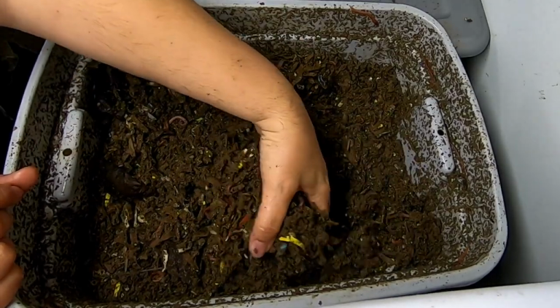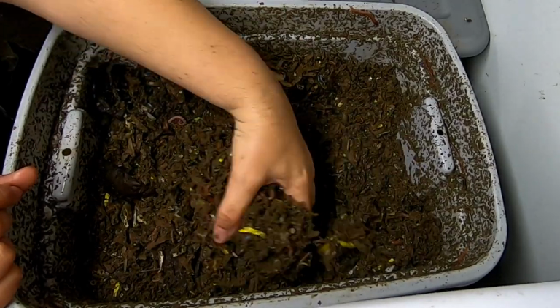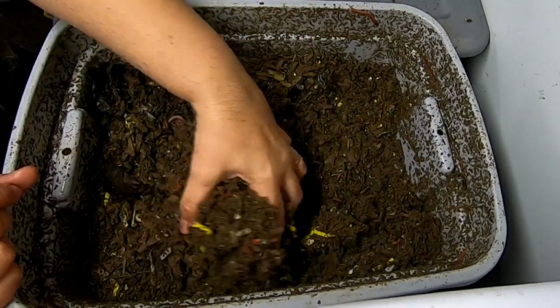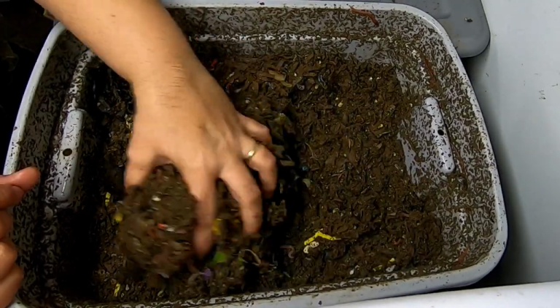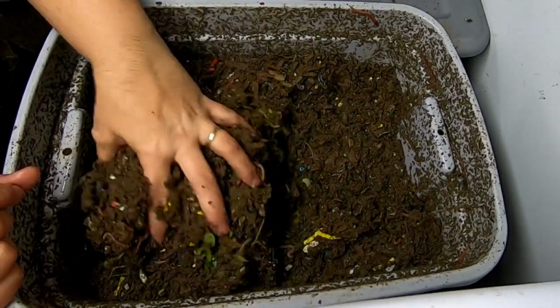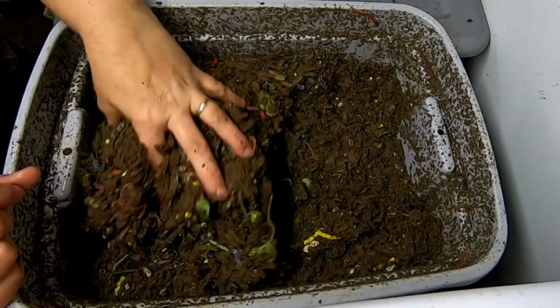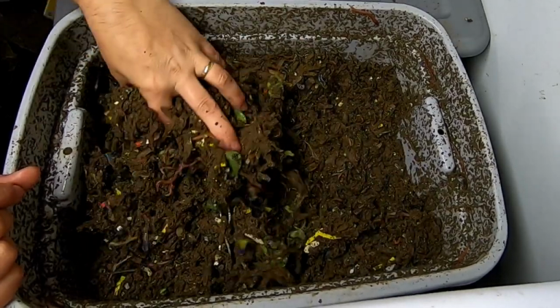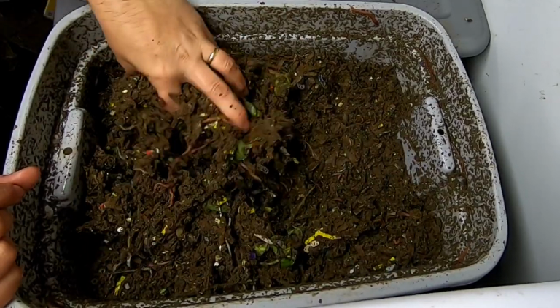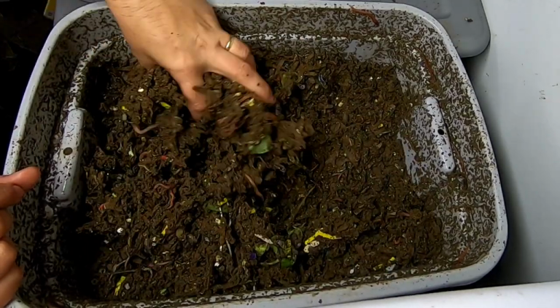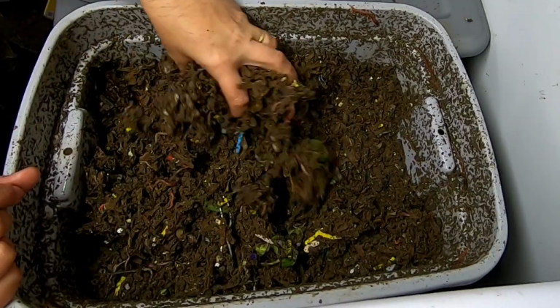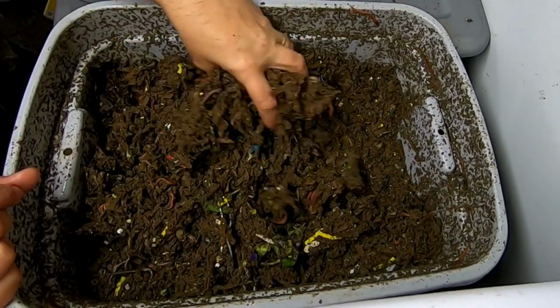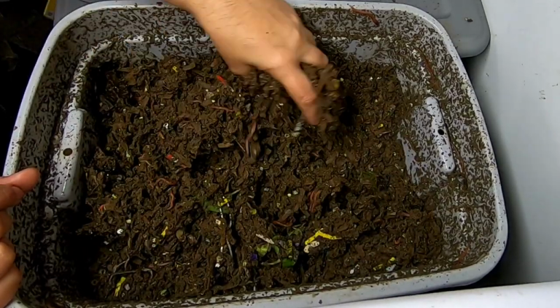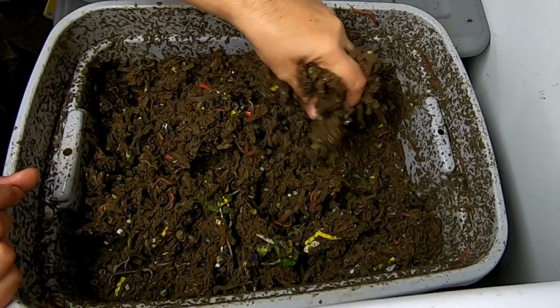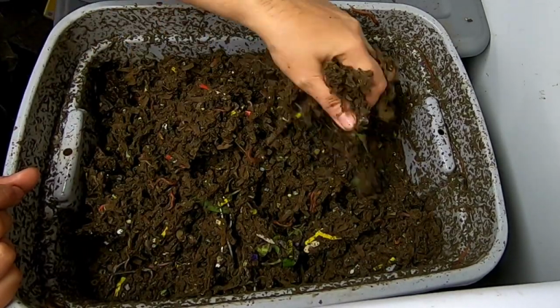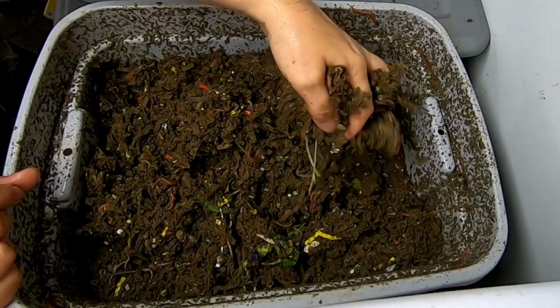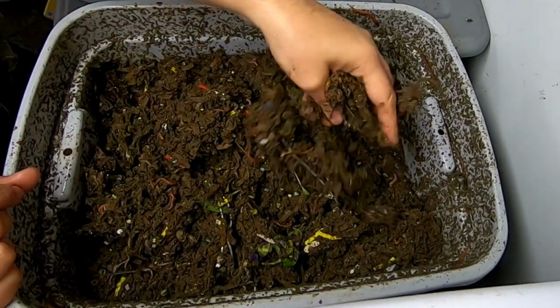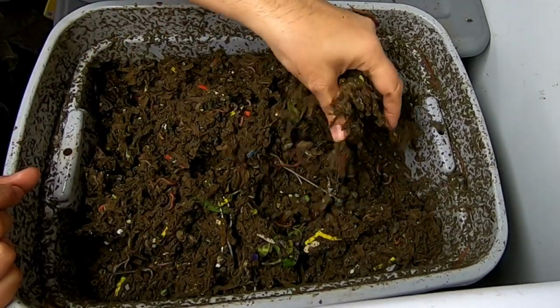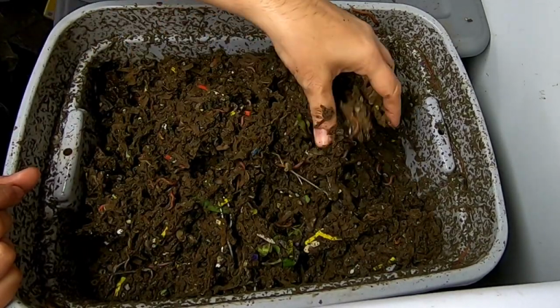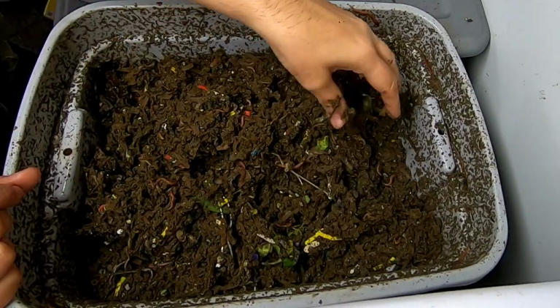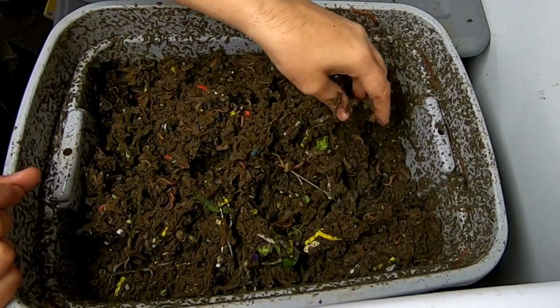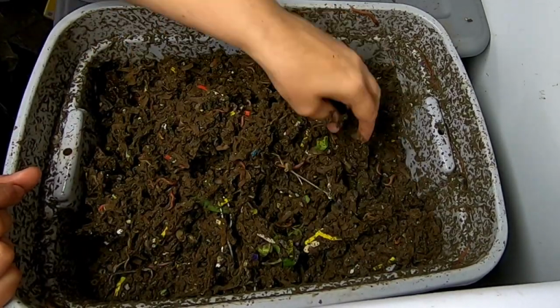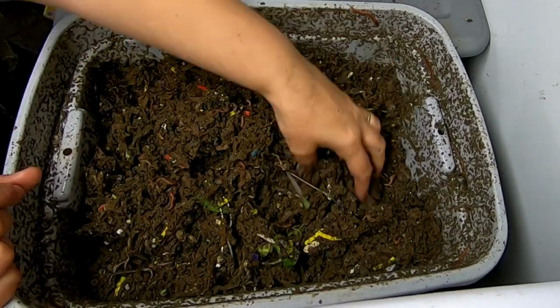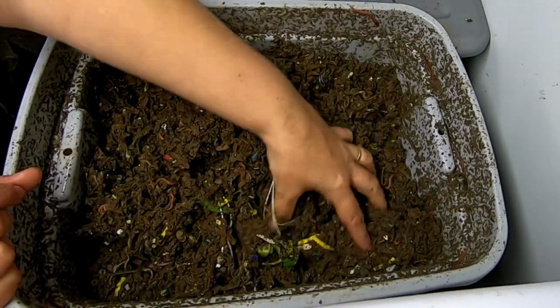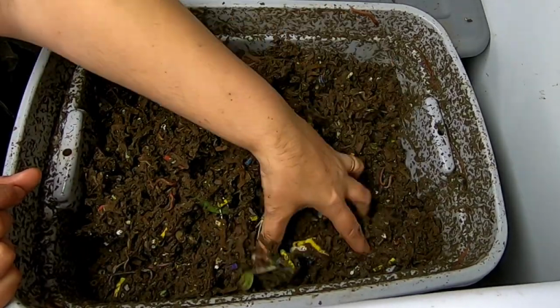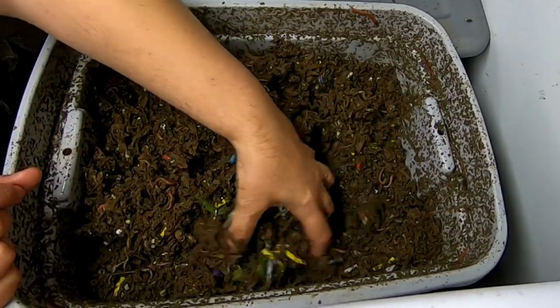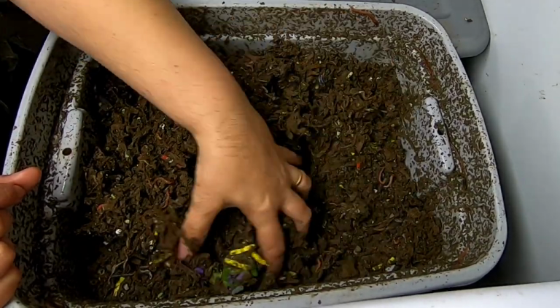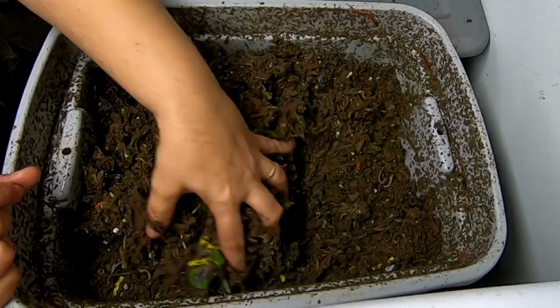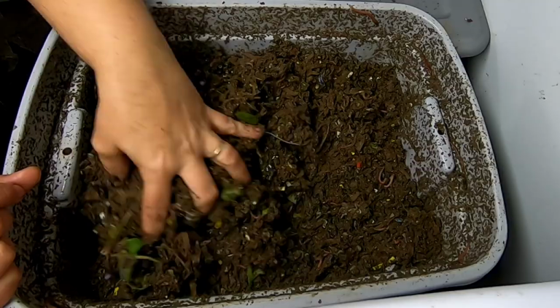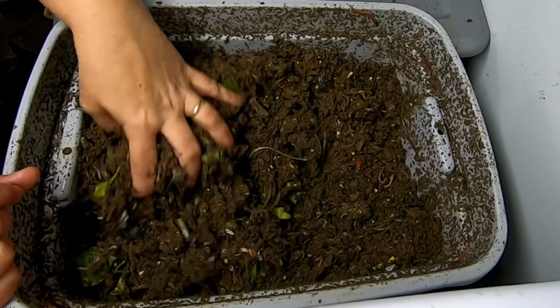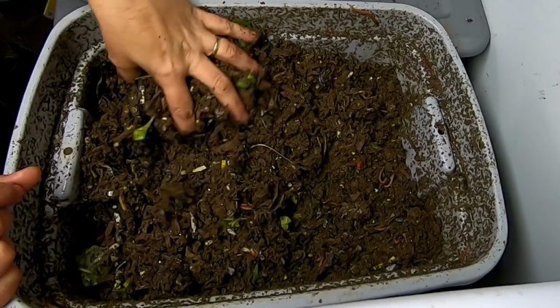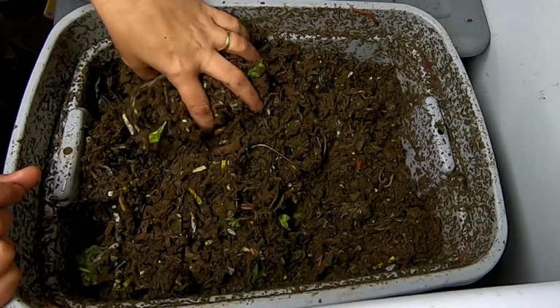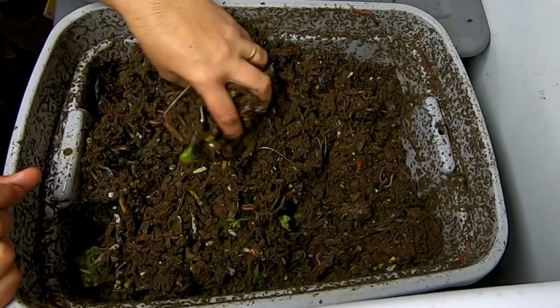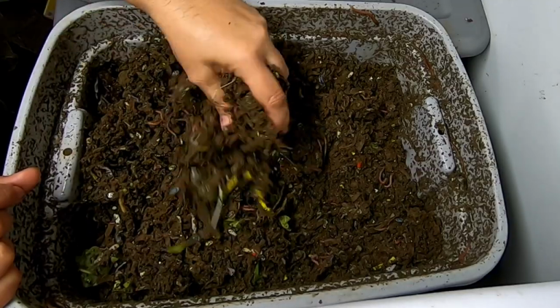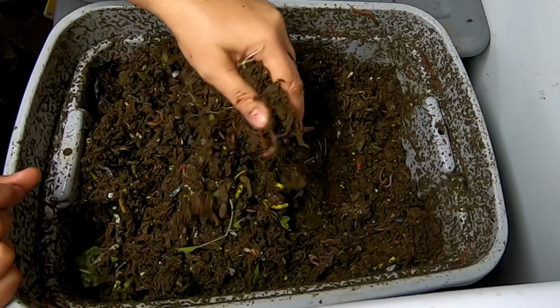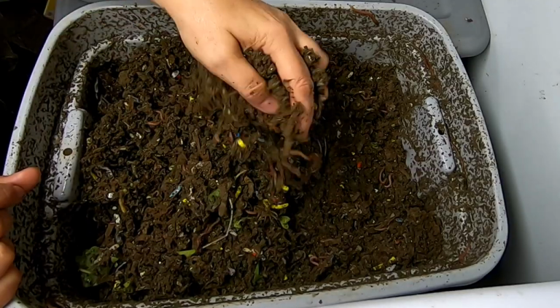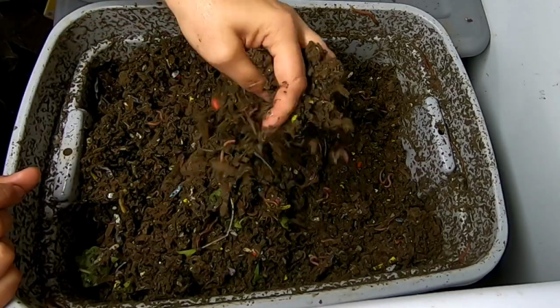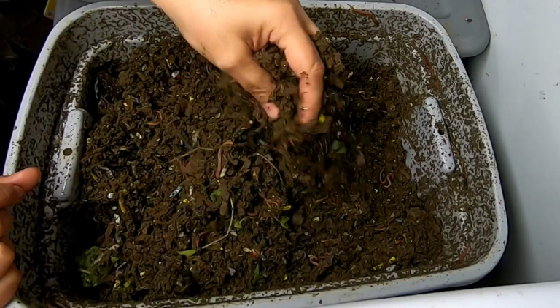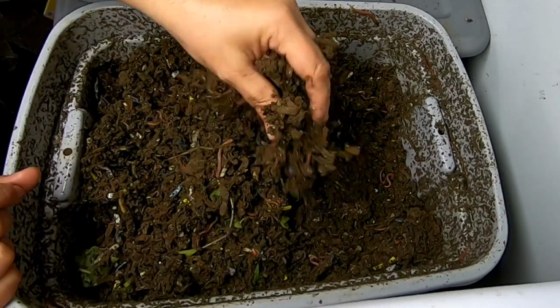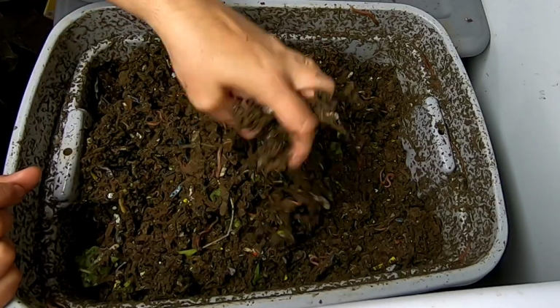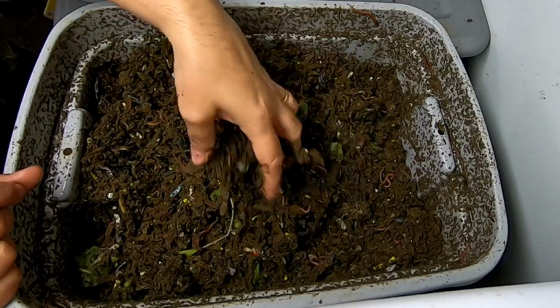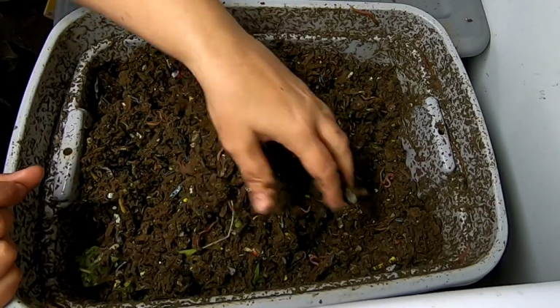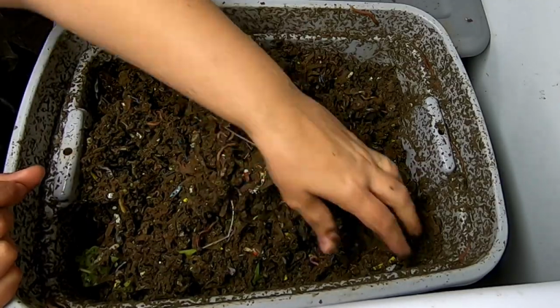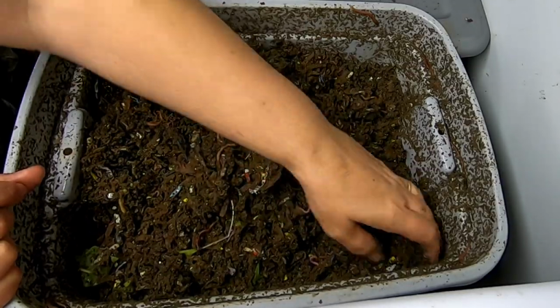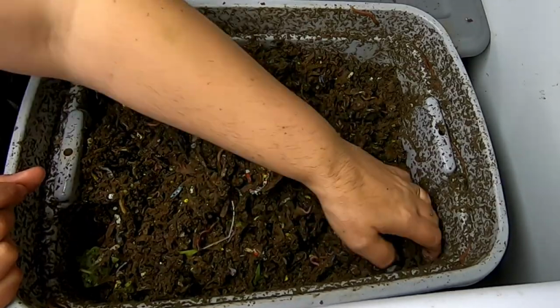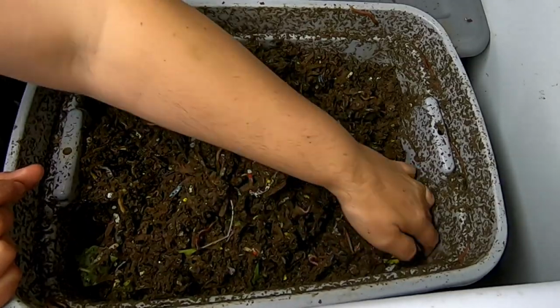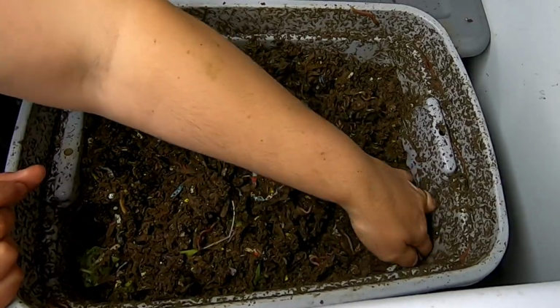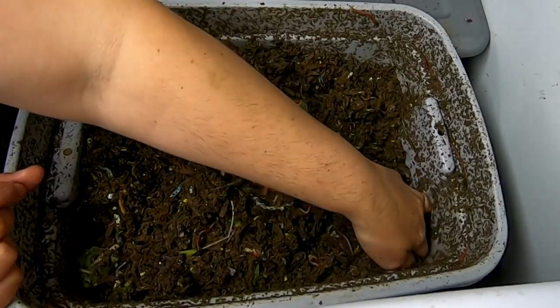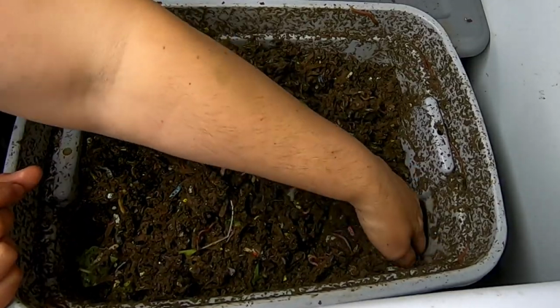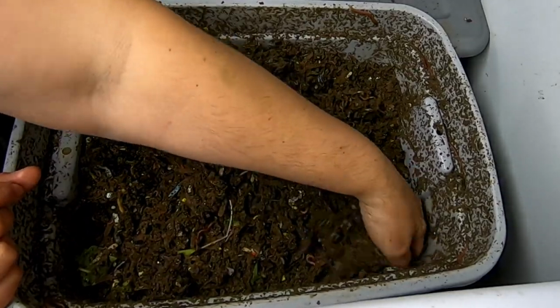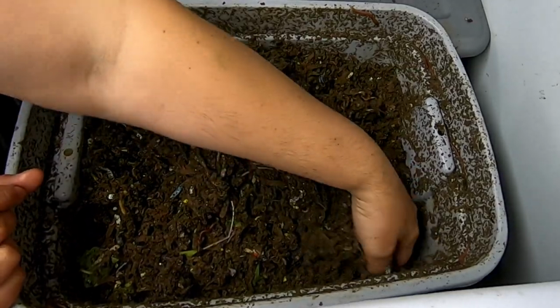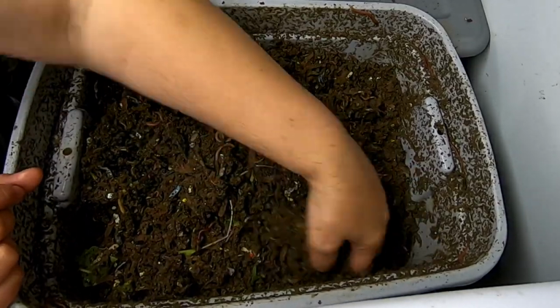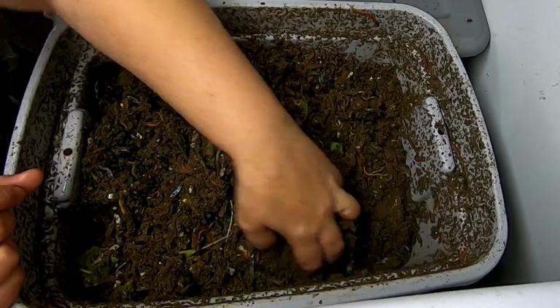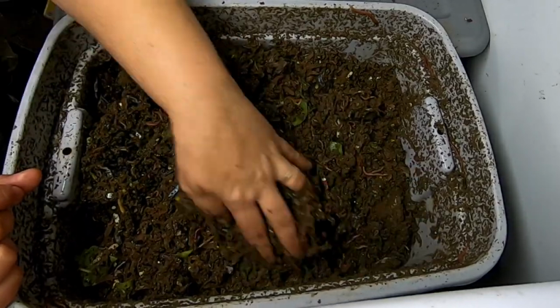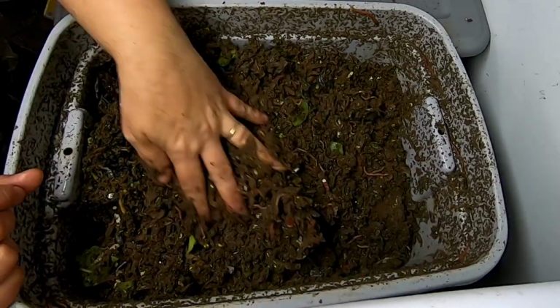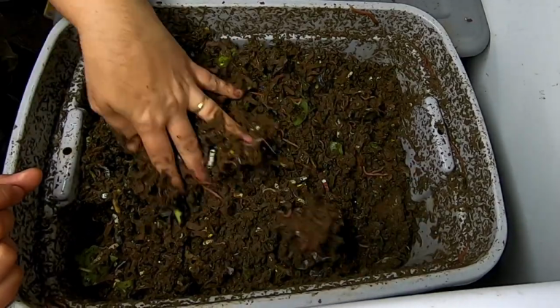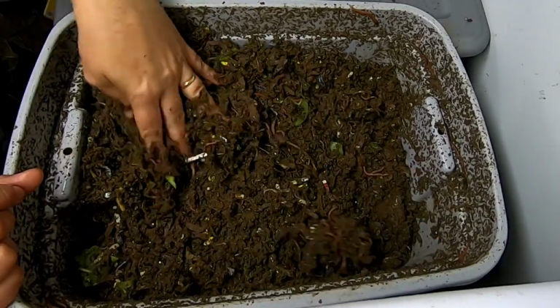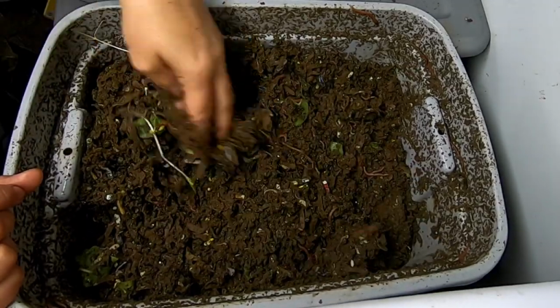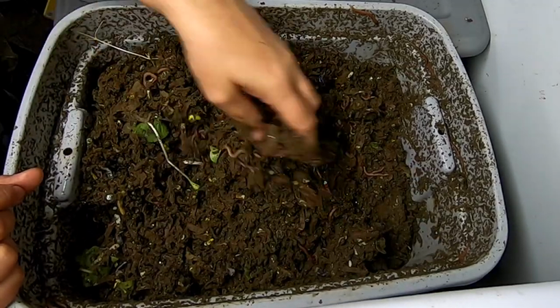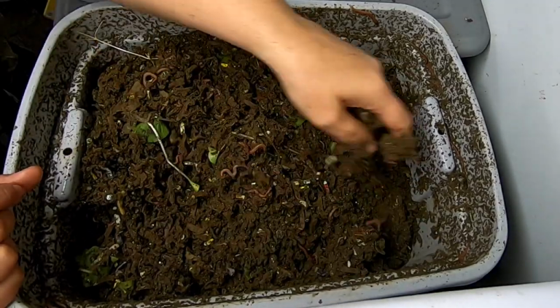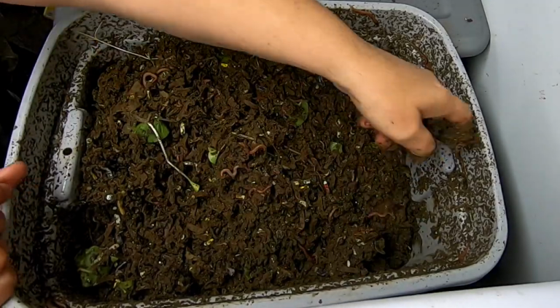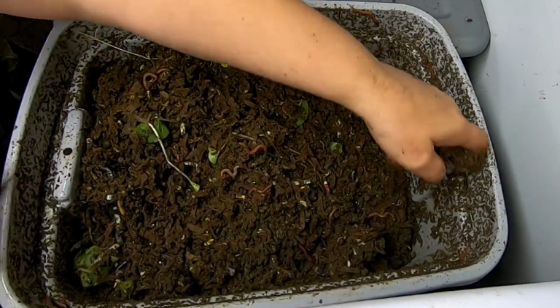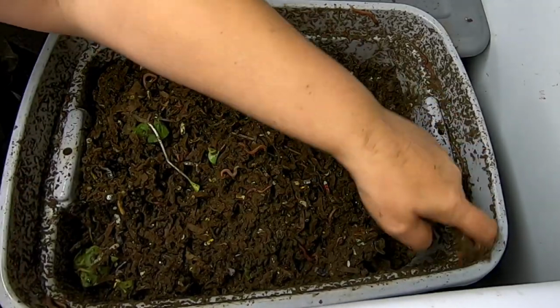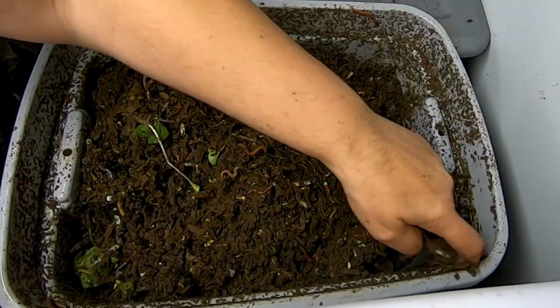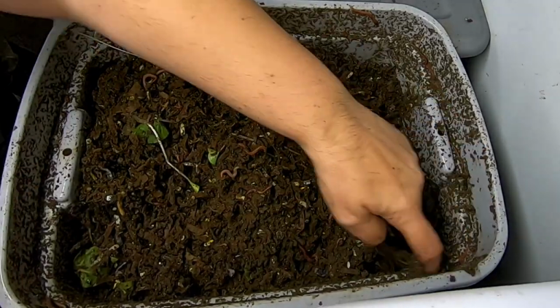So let's take a look here — and springtails. Yay. Said nobody ever.